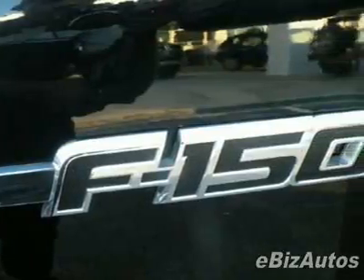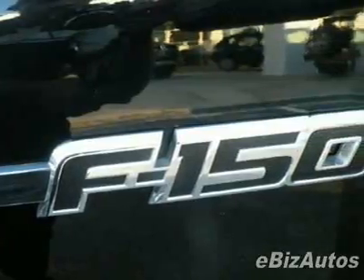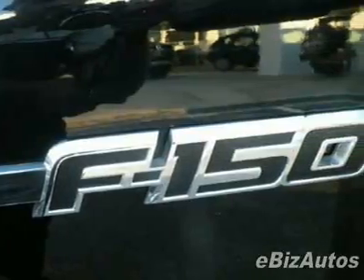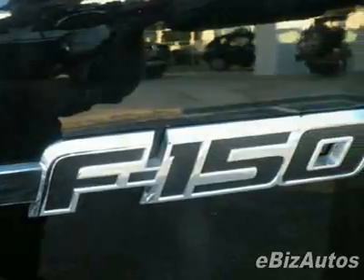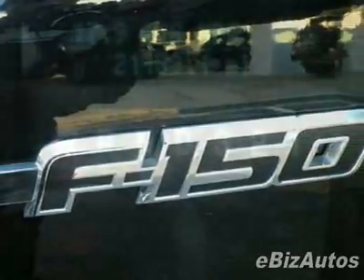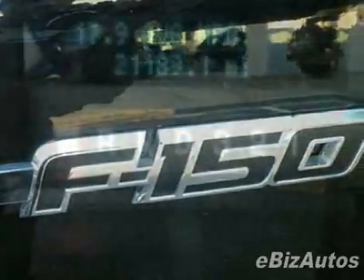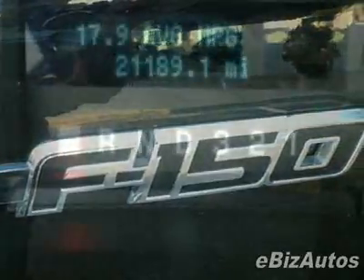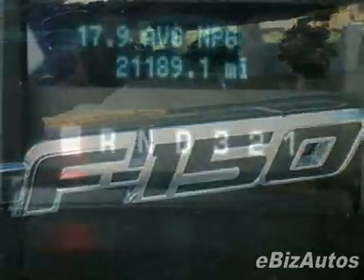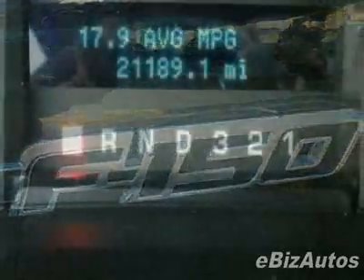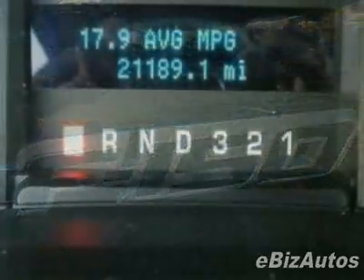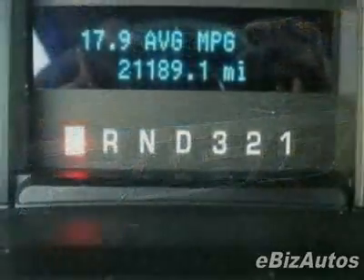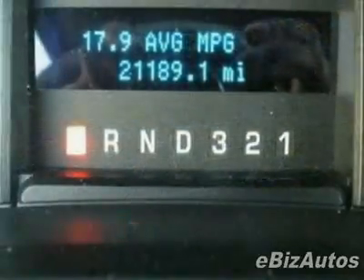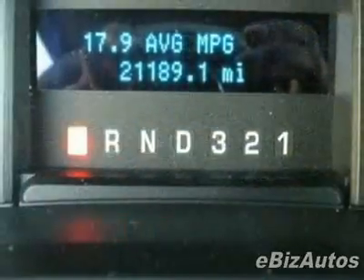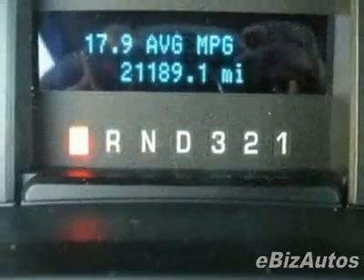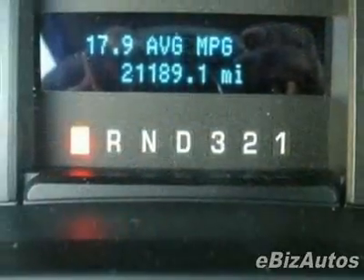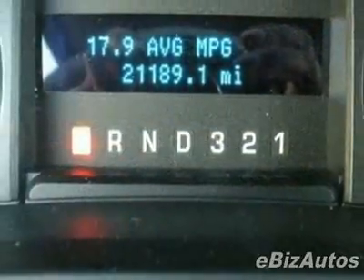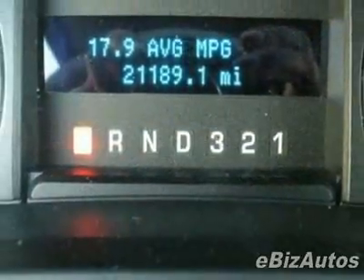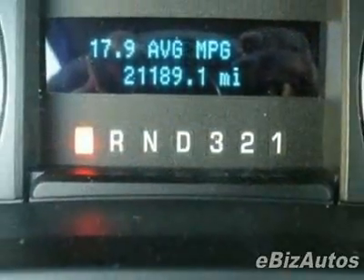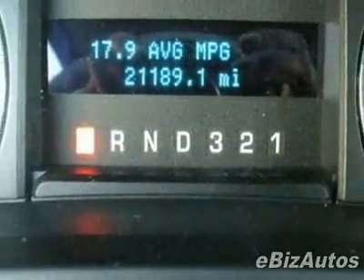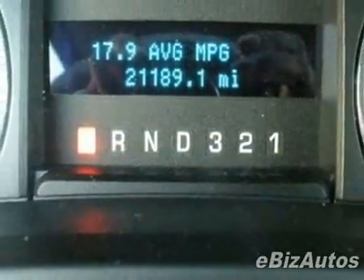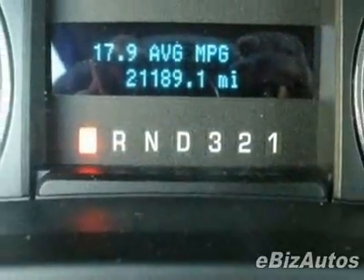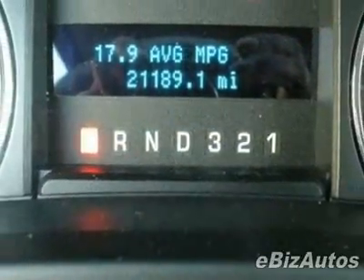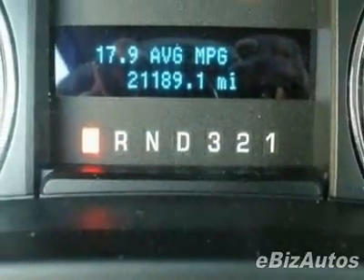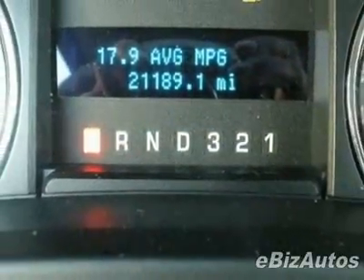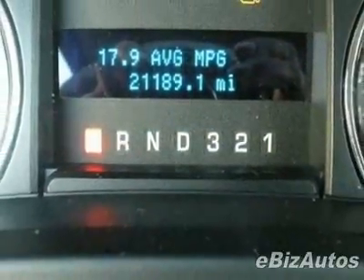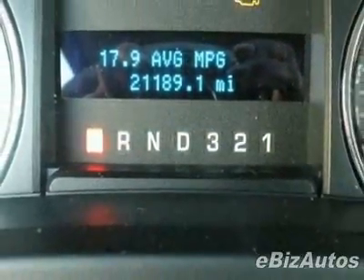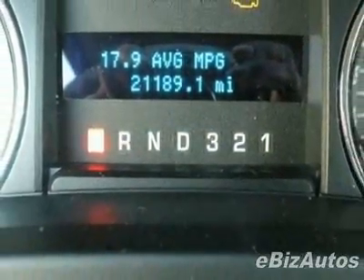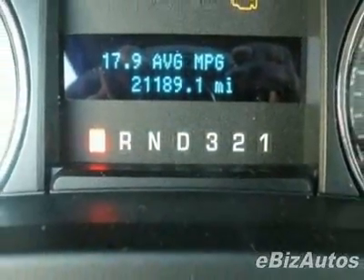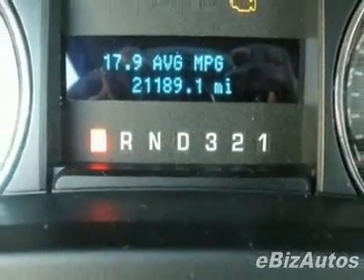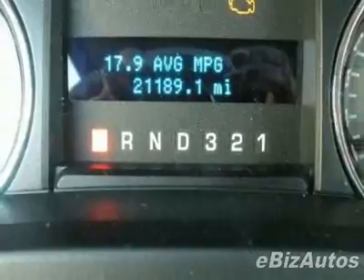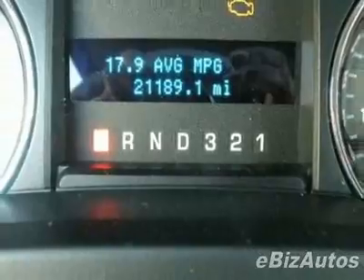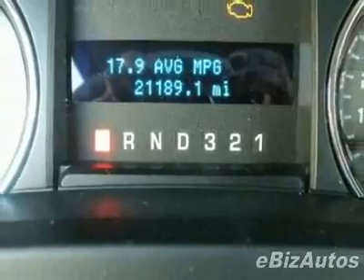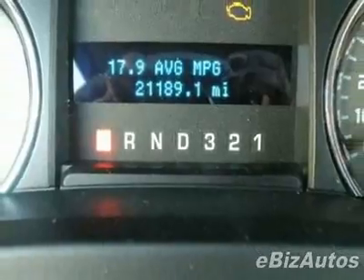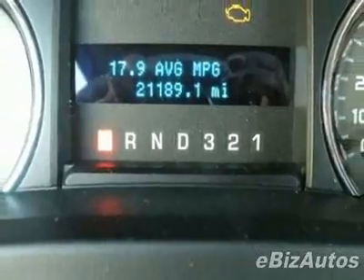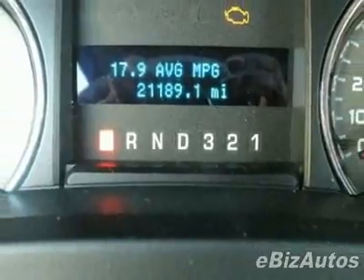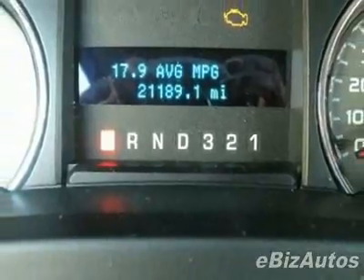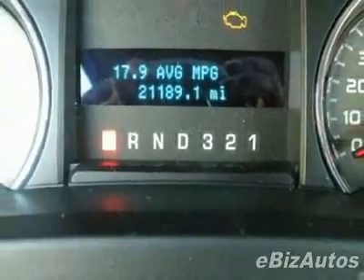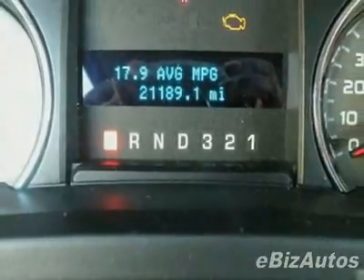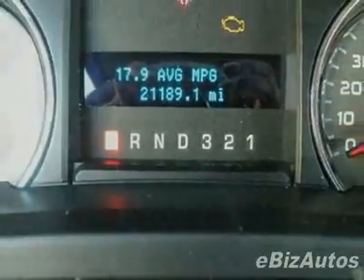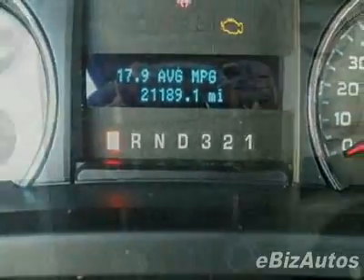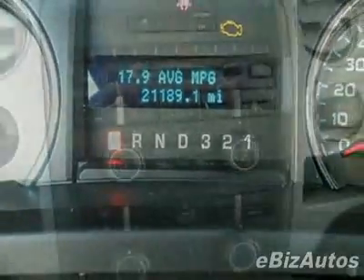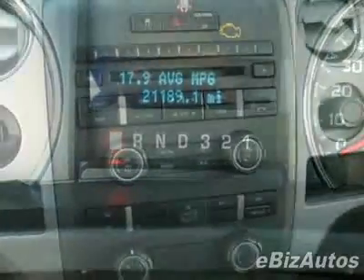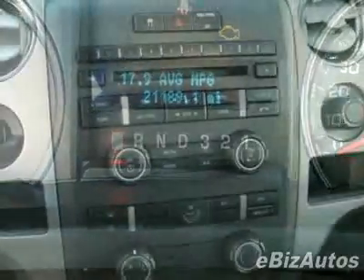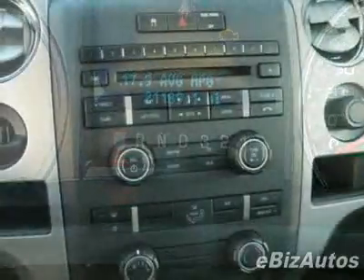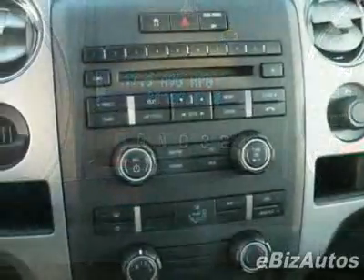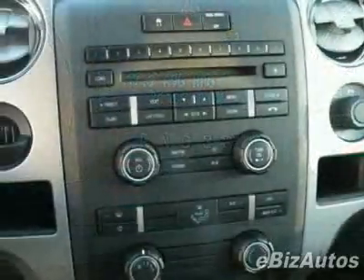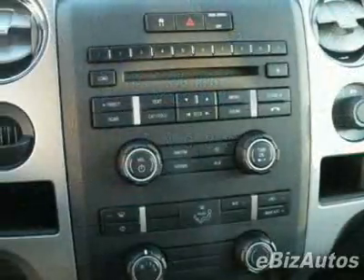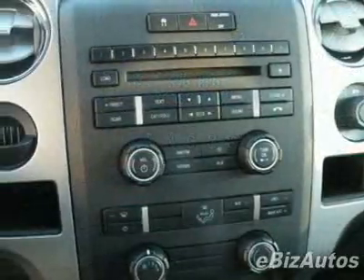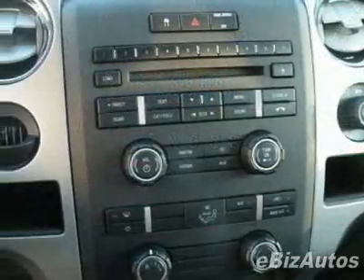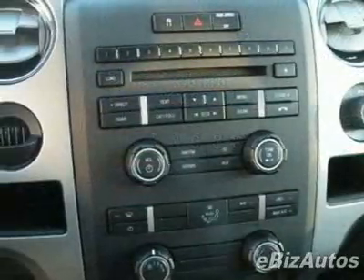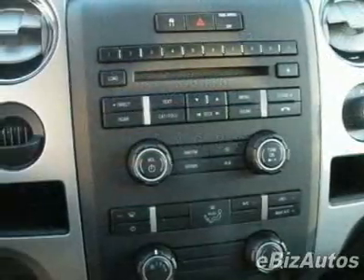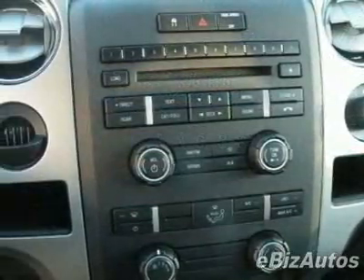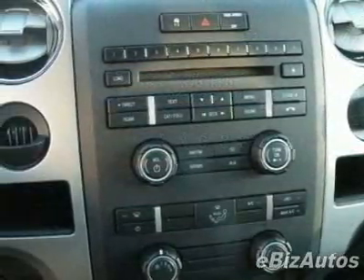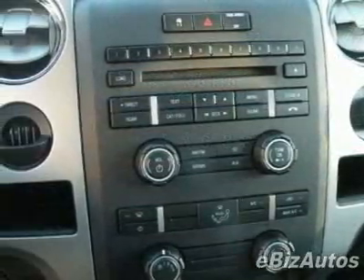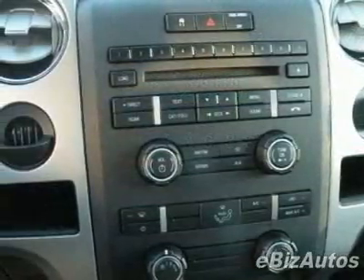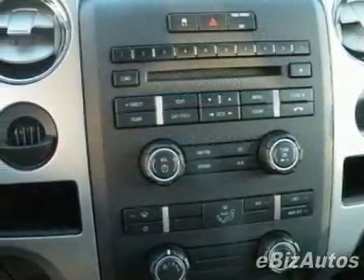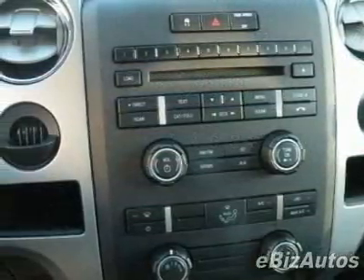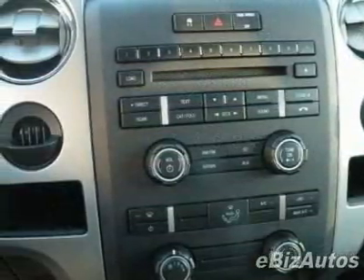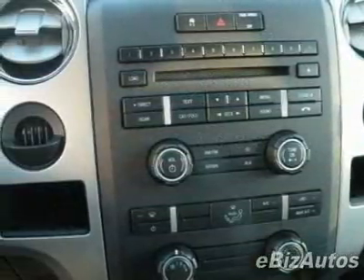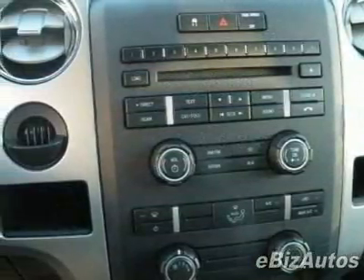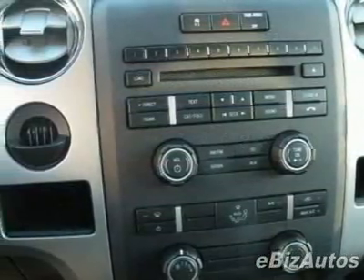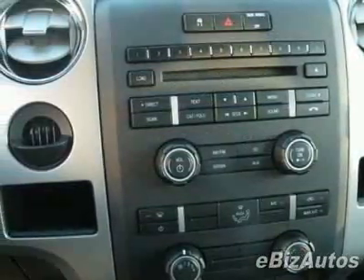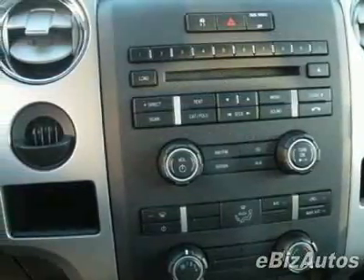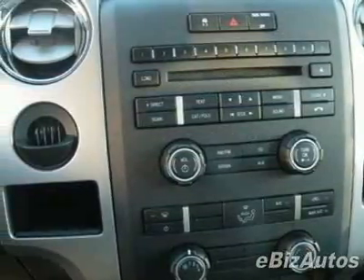For your protection, this vehicle has a factory warranty. This vehicle gets 14 miles per gallon in the city and 18 on the highway.